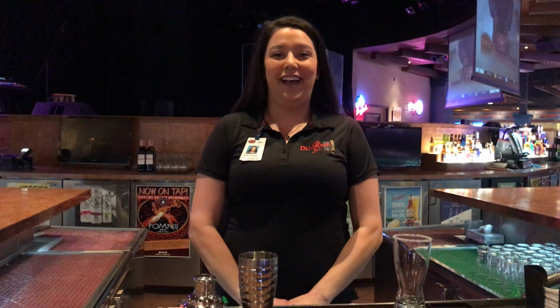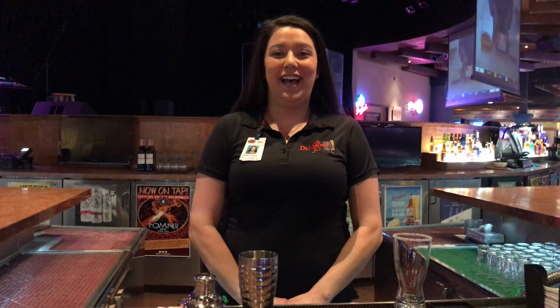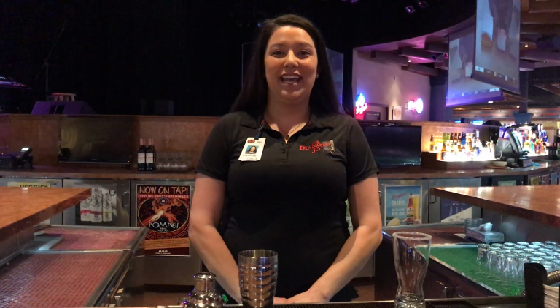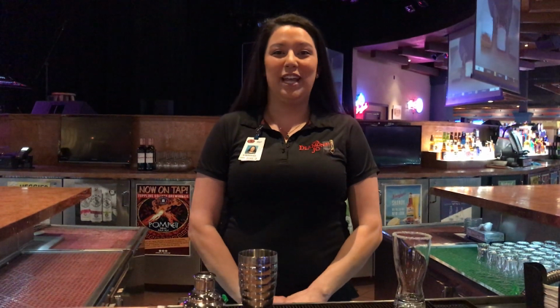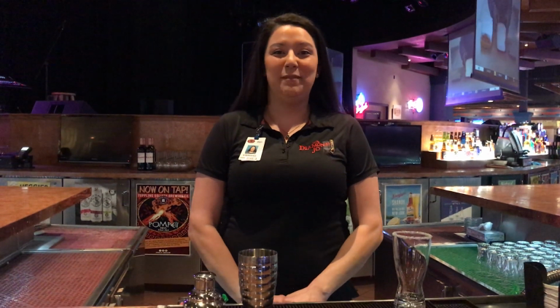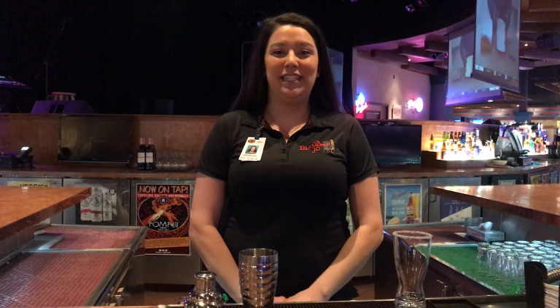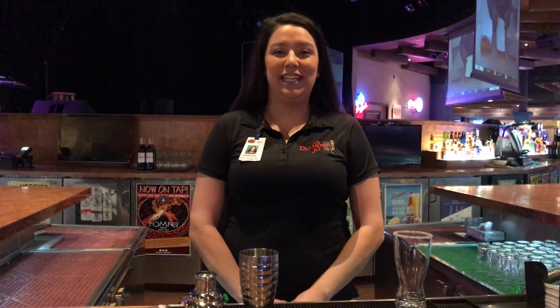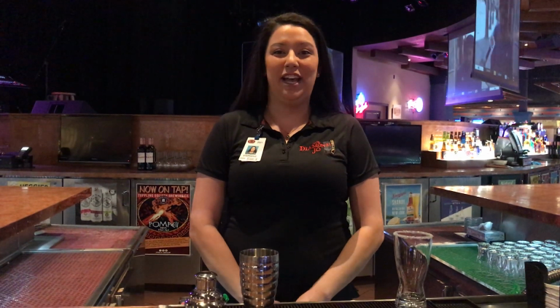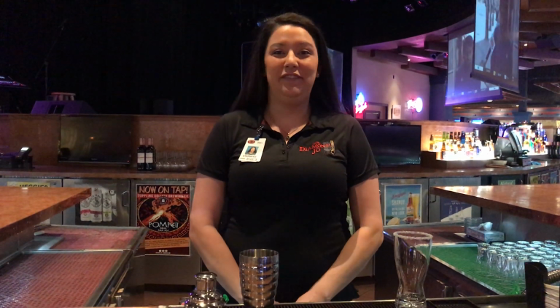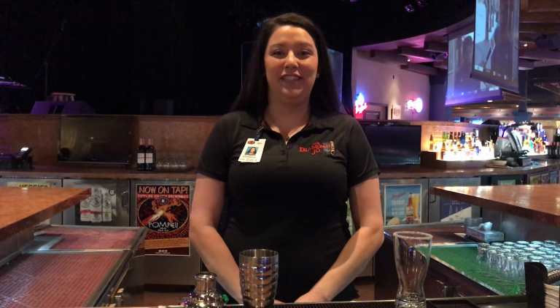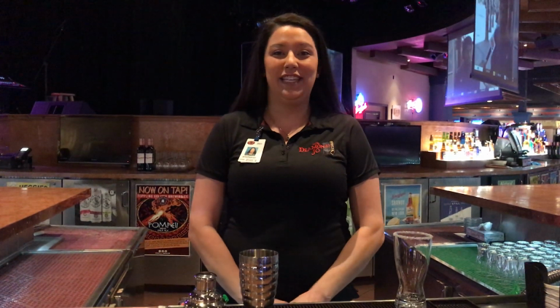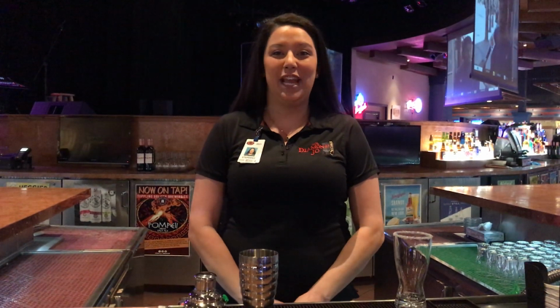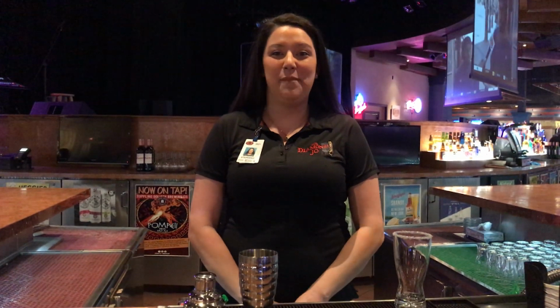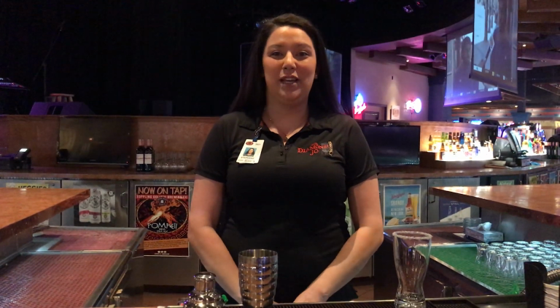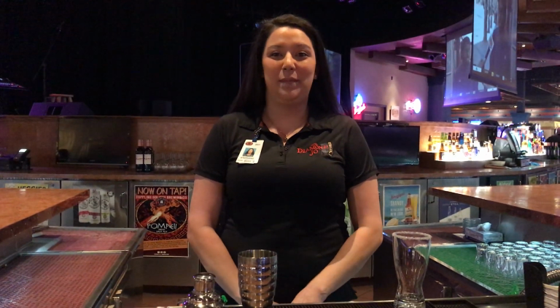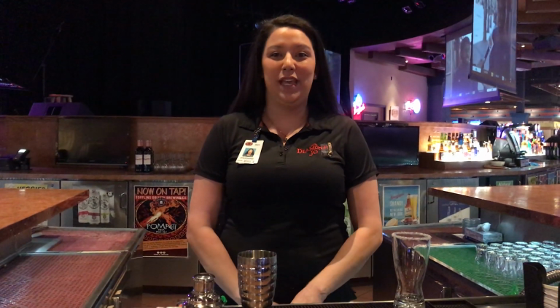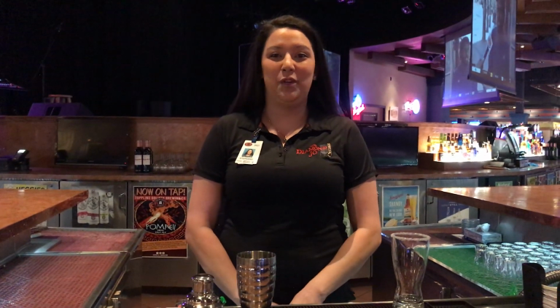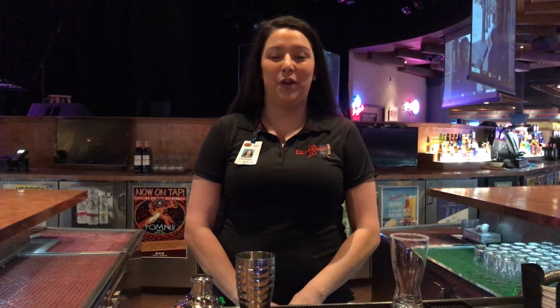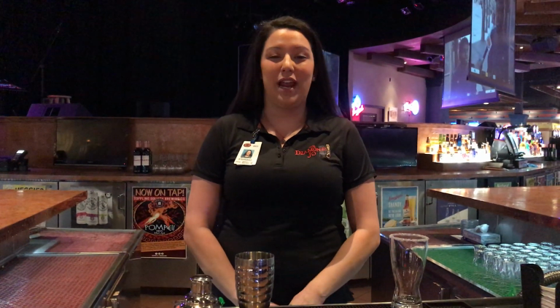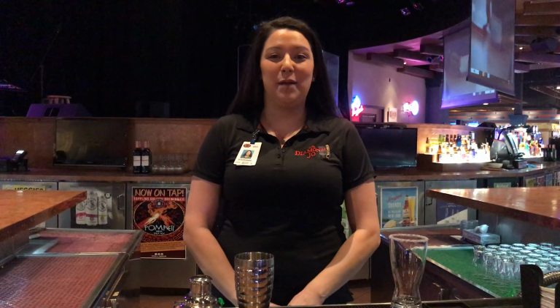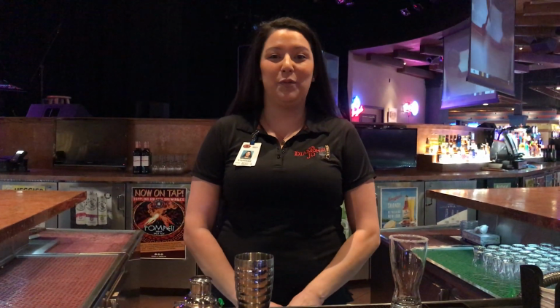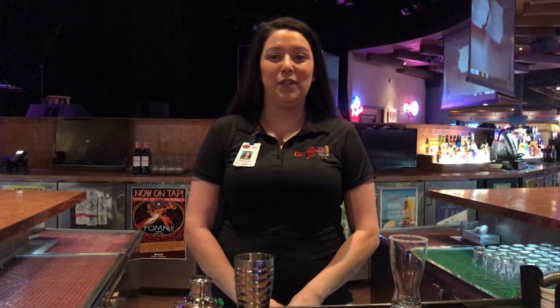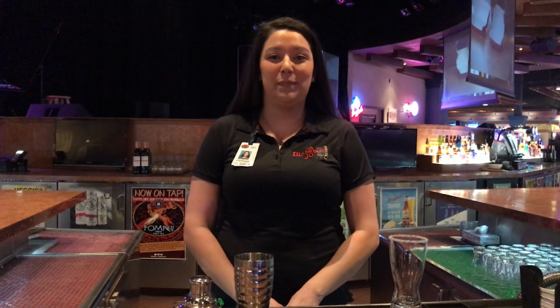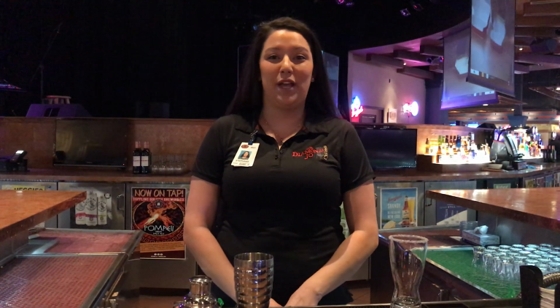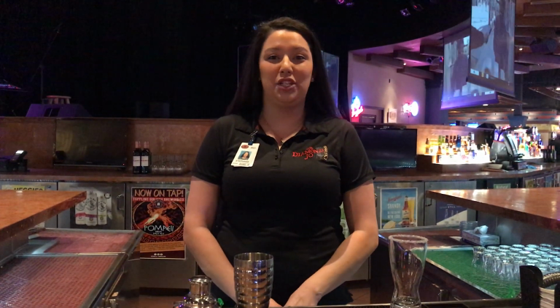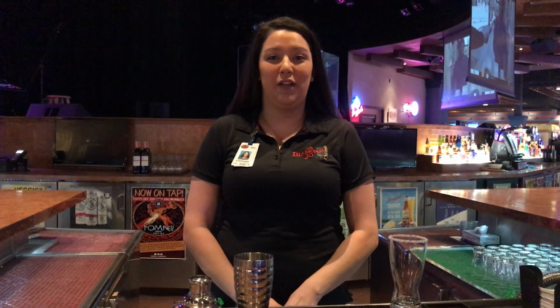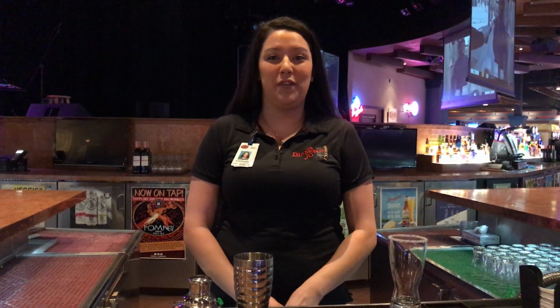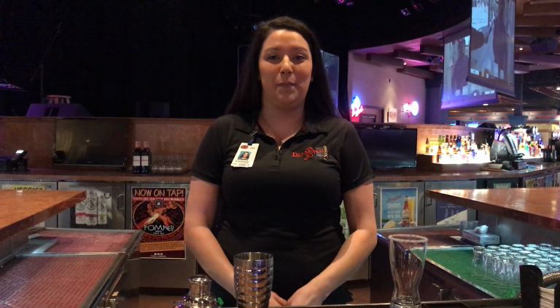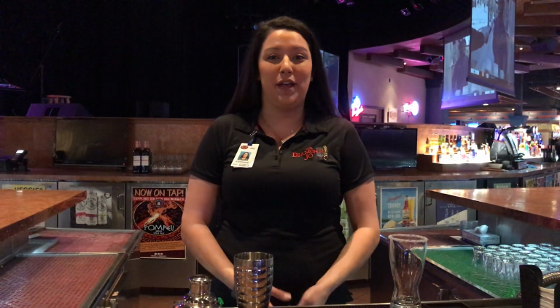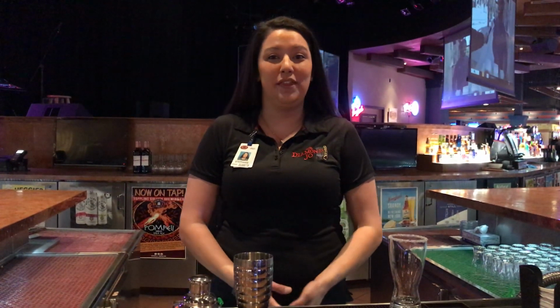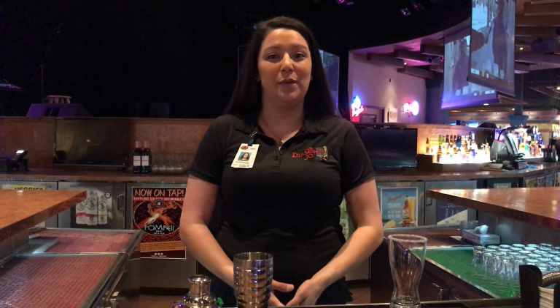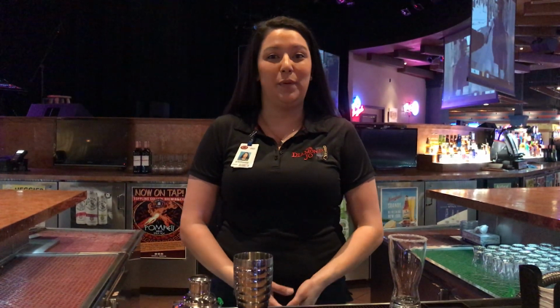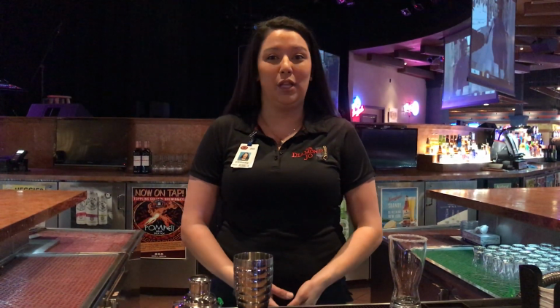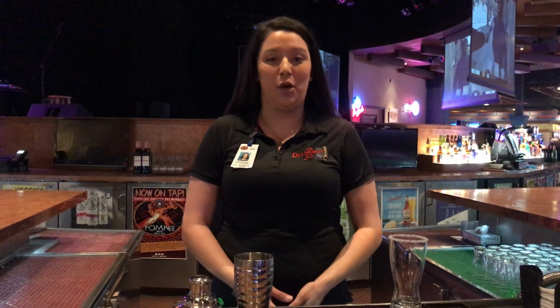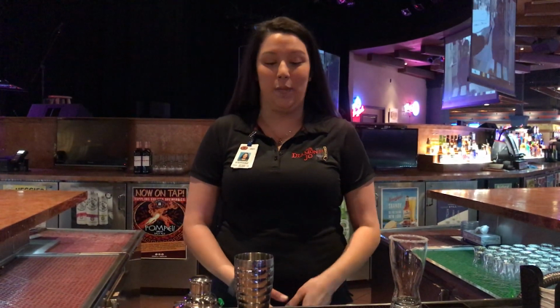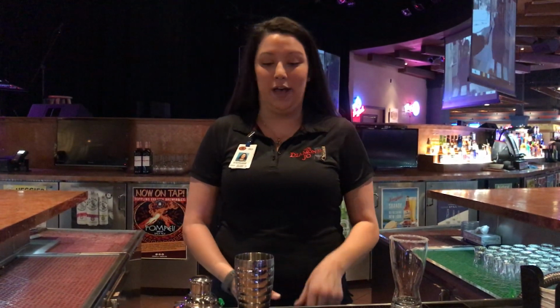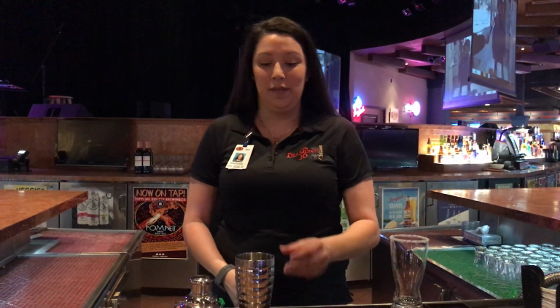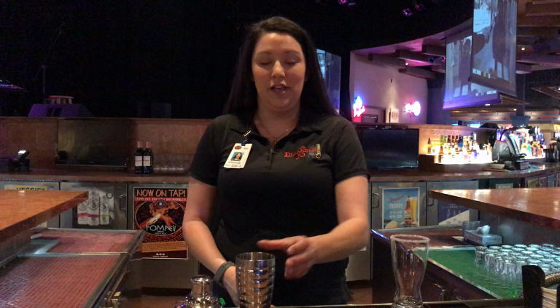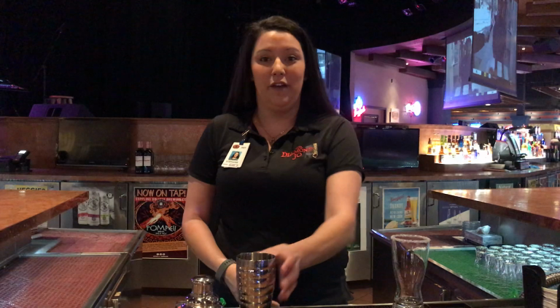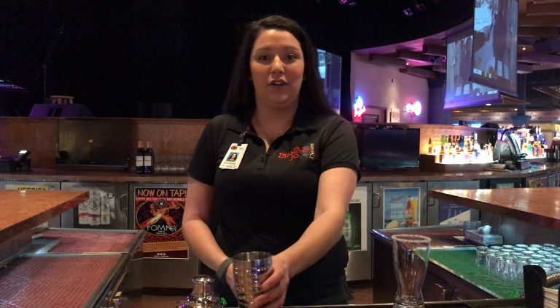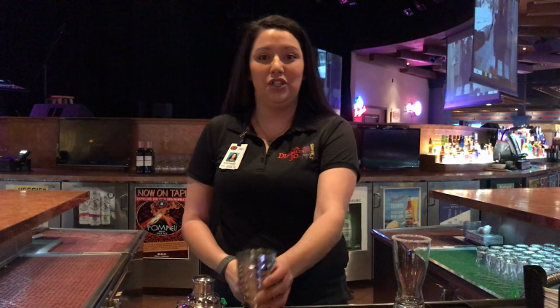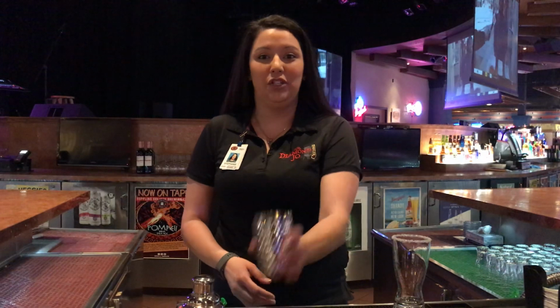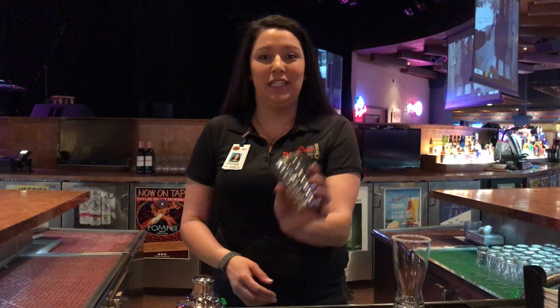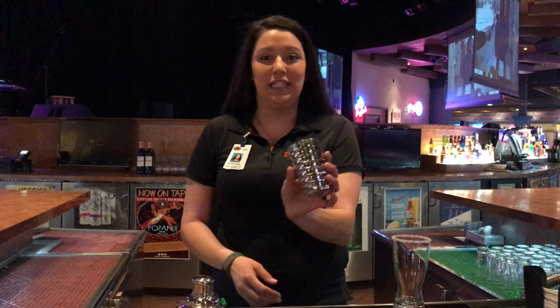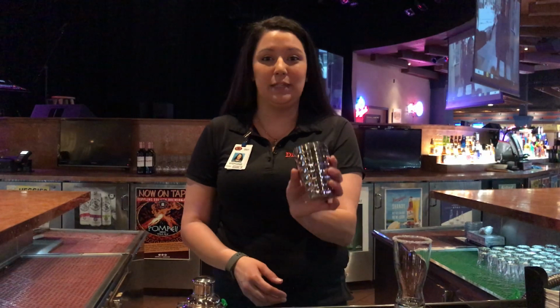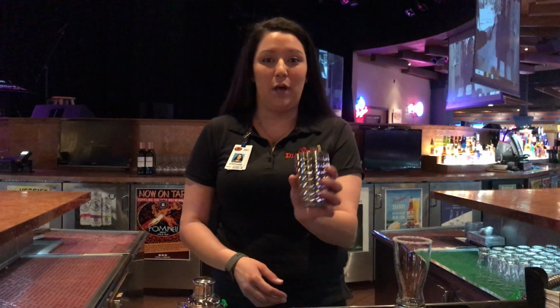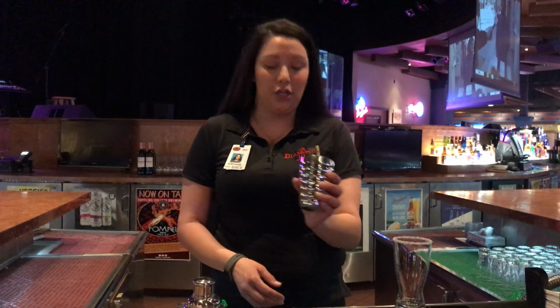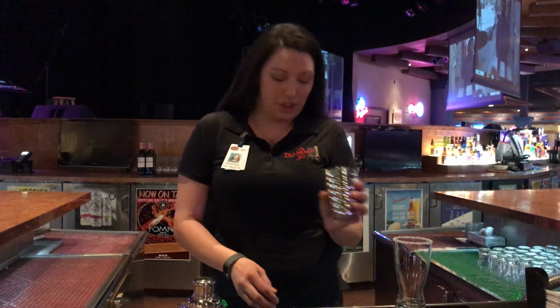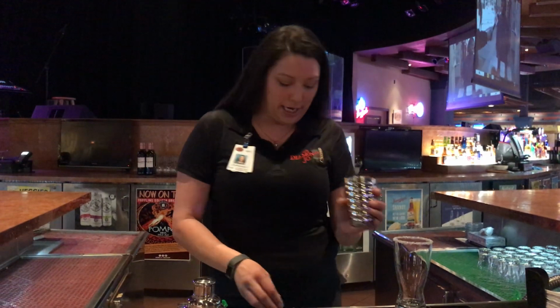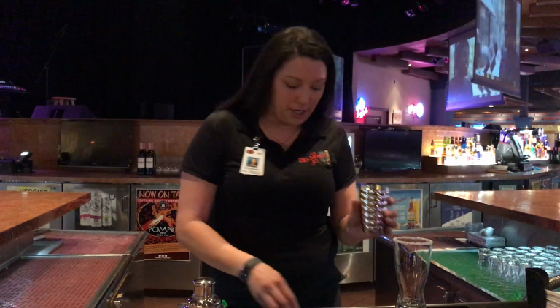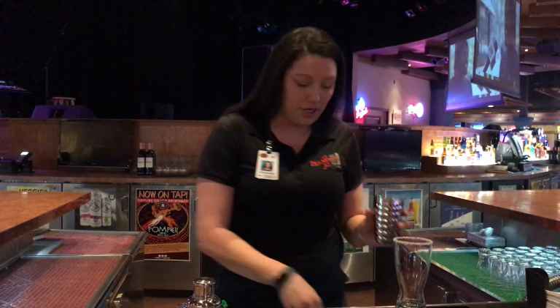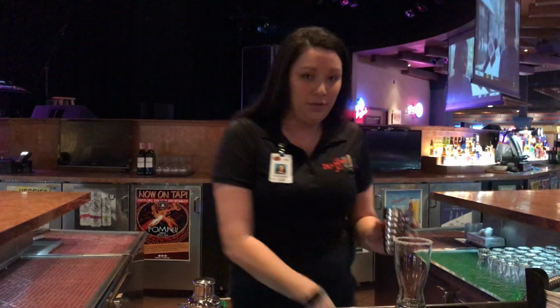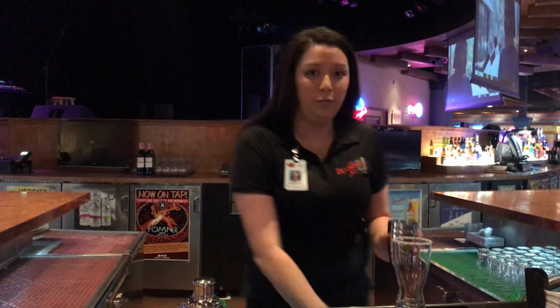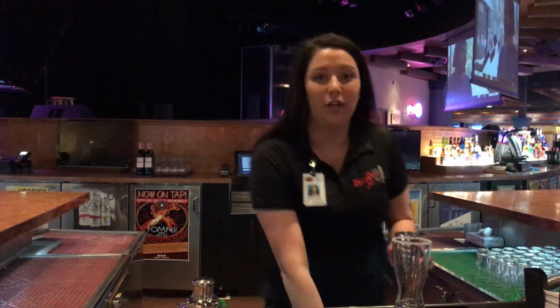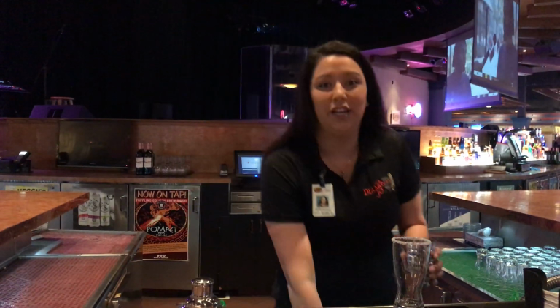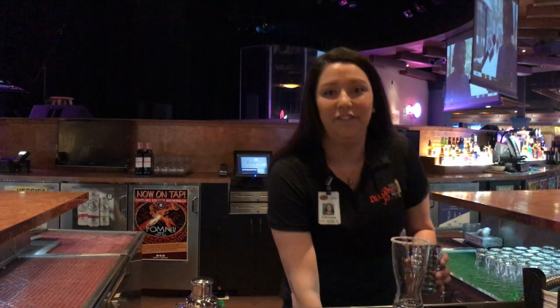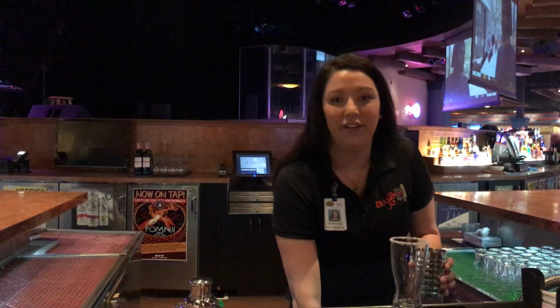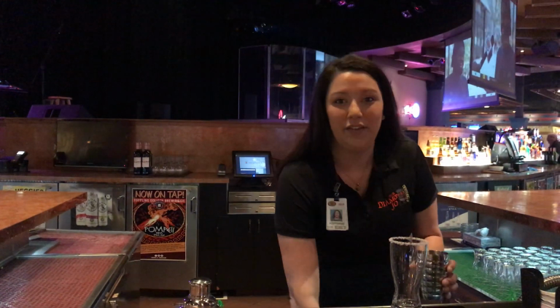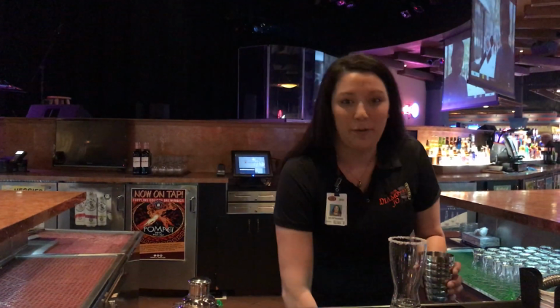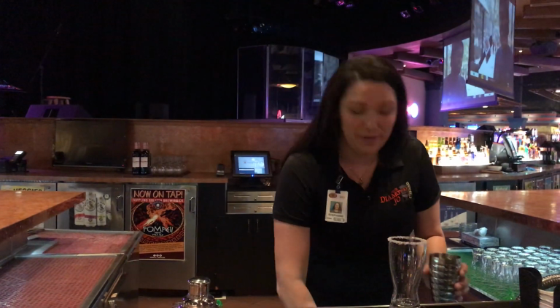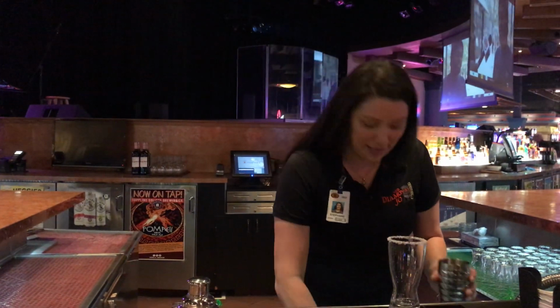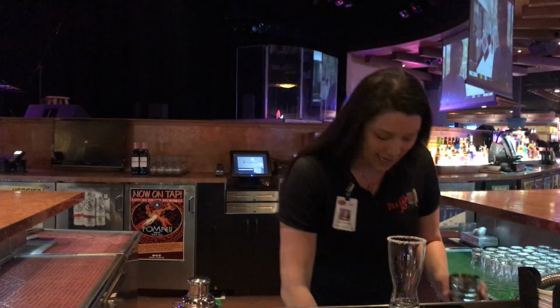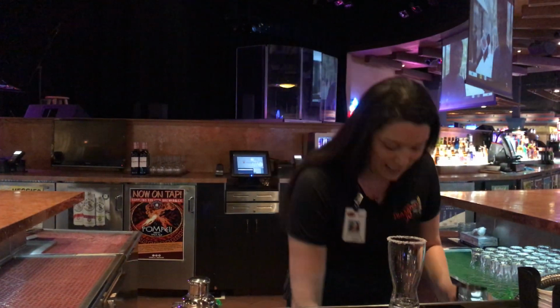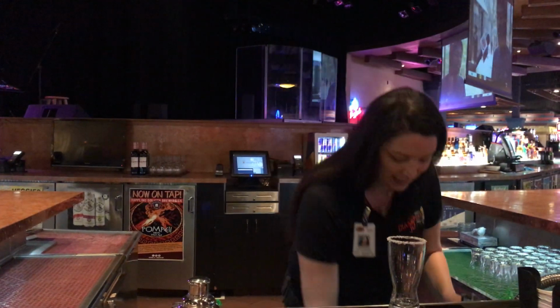Hi, I'm Steph. Today I'm going to make you our April special of the month, the Paloma. First you'll need a small shaker. We're going to fill that with ice.